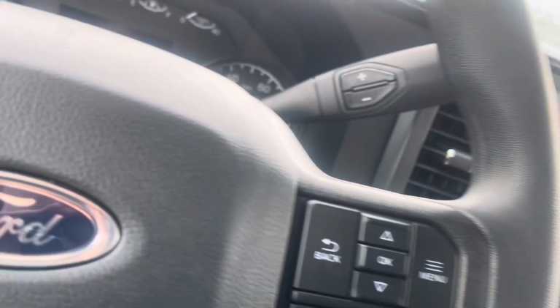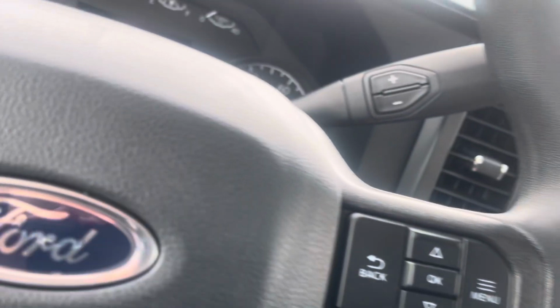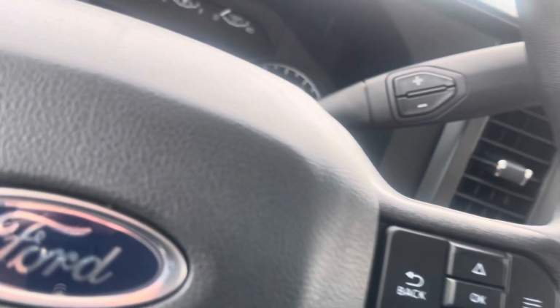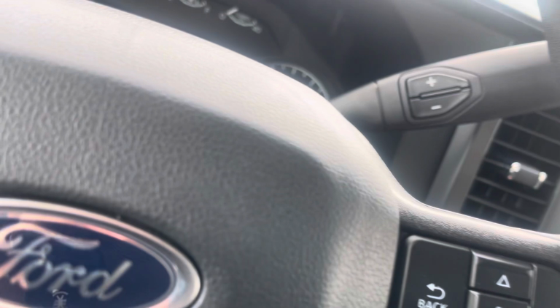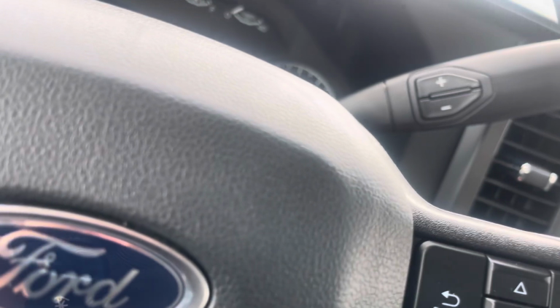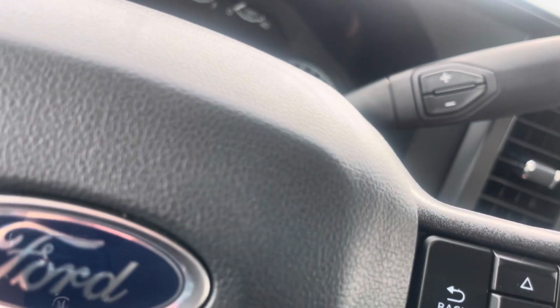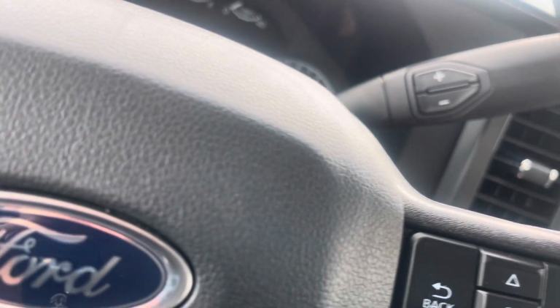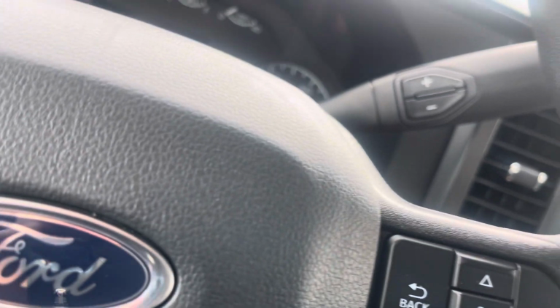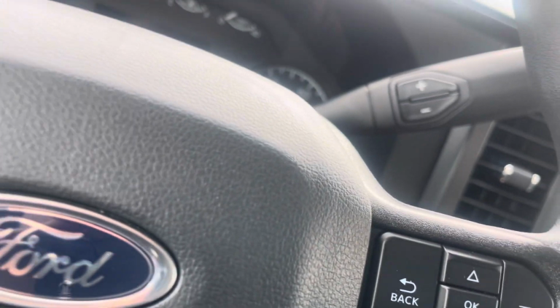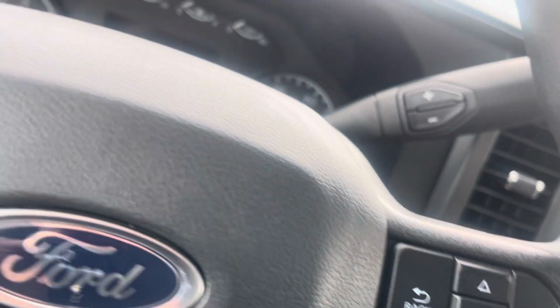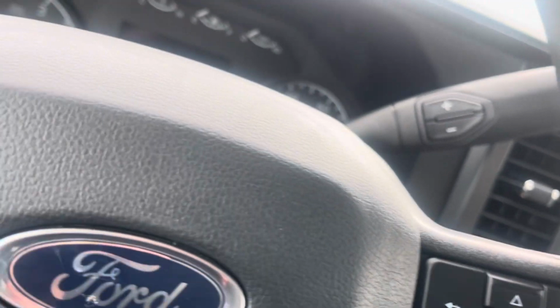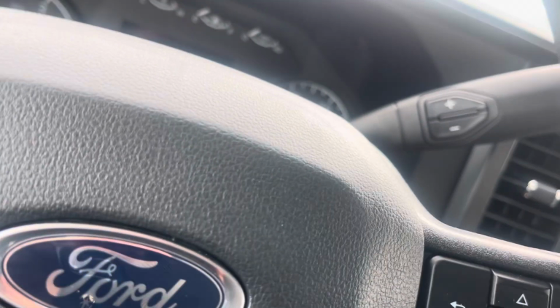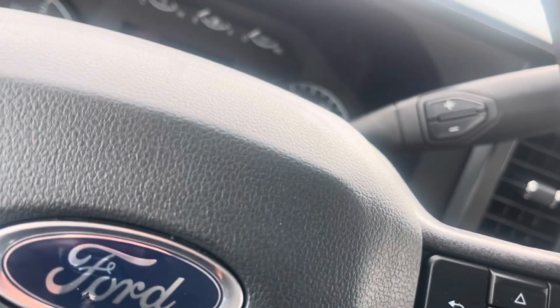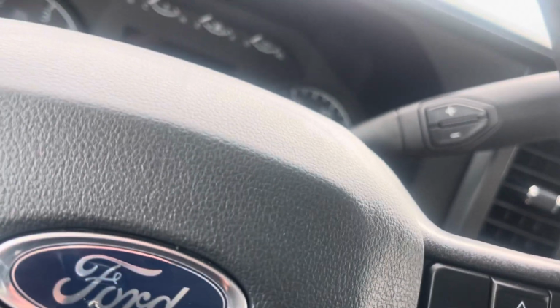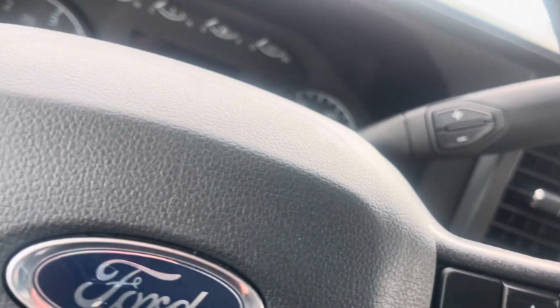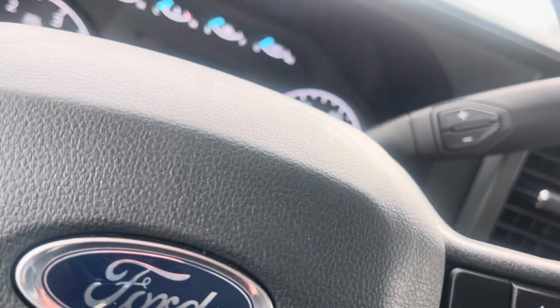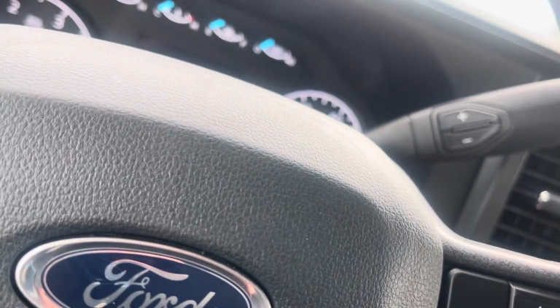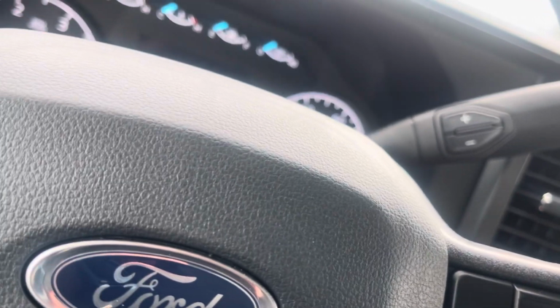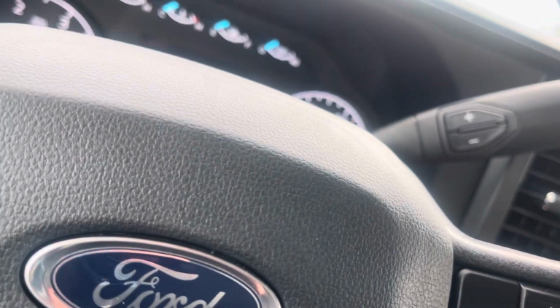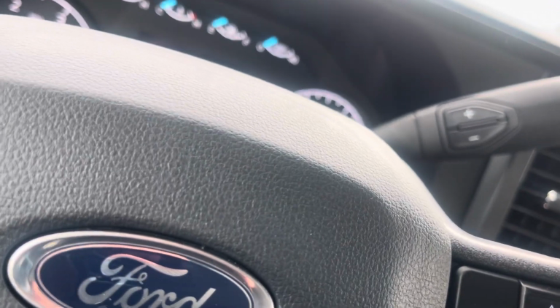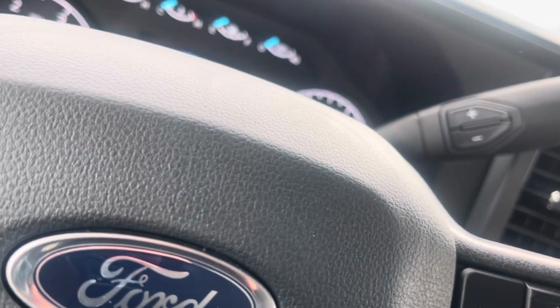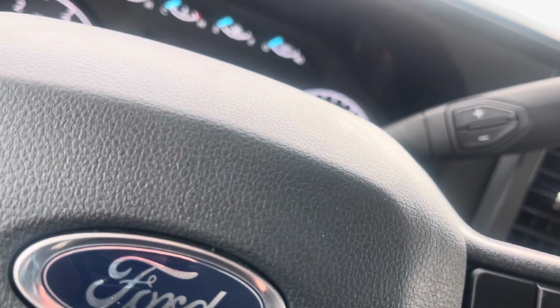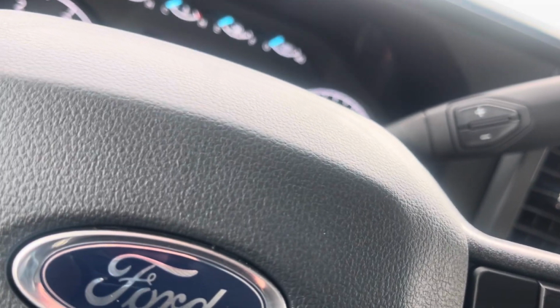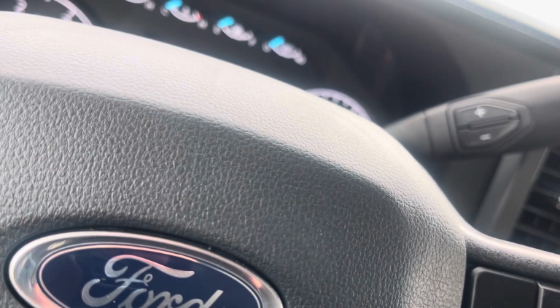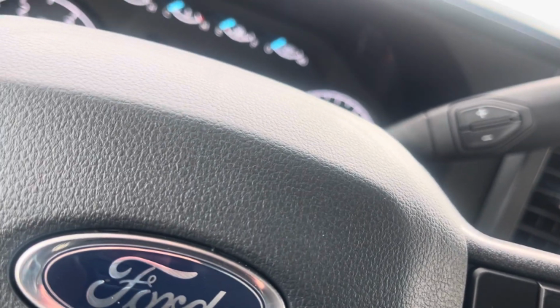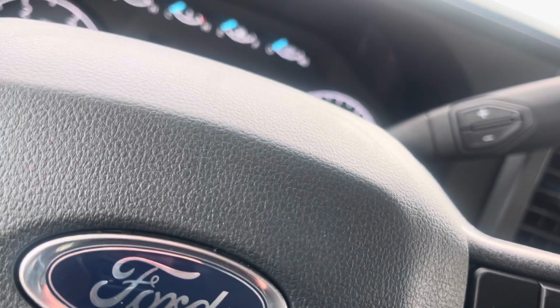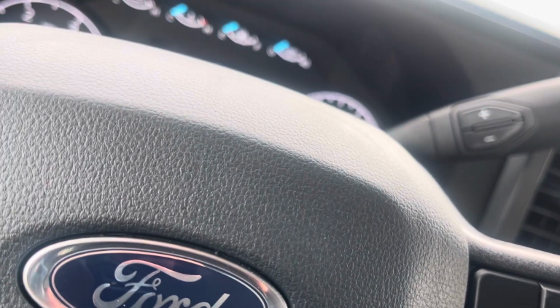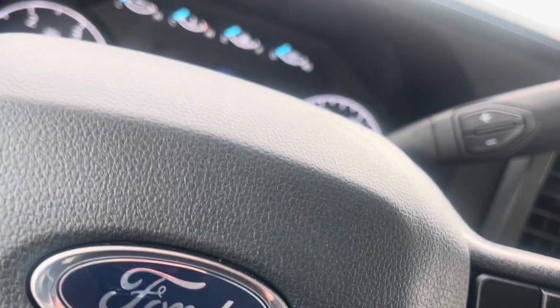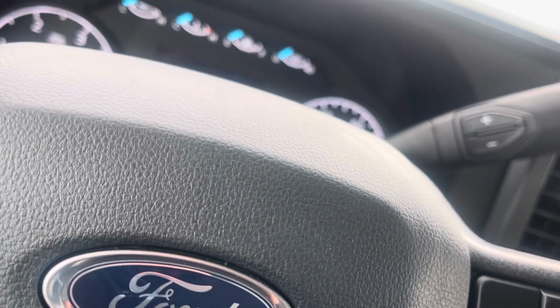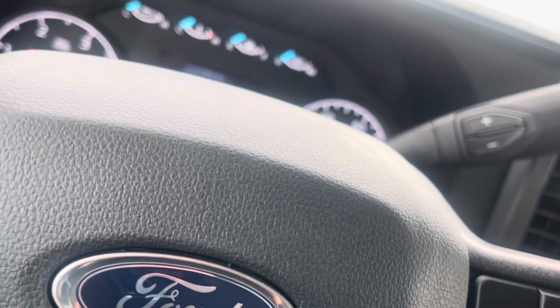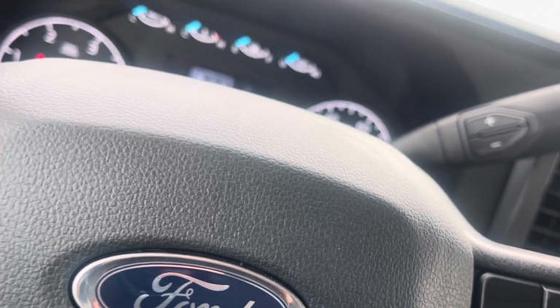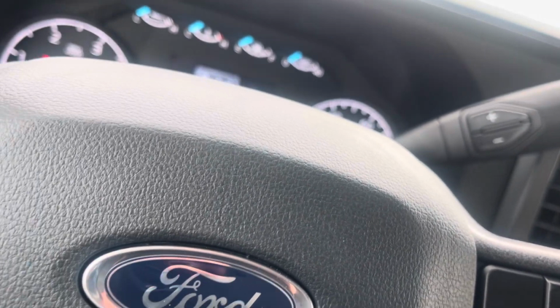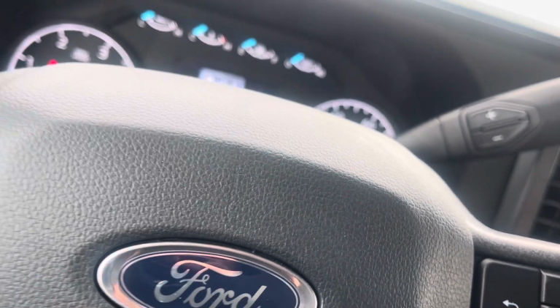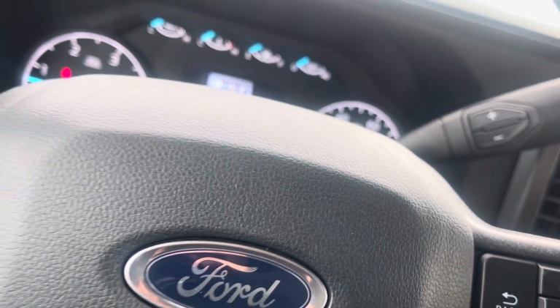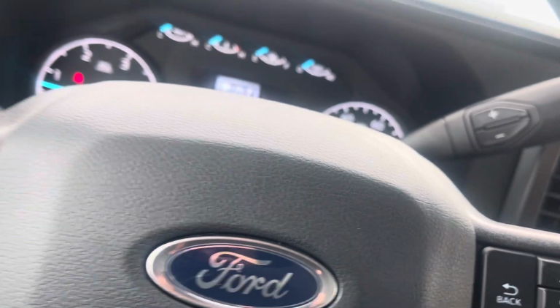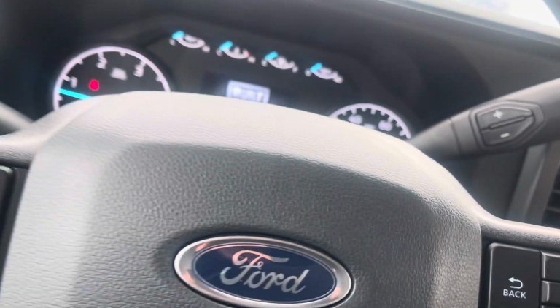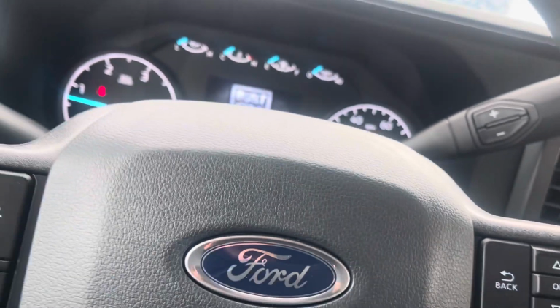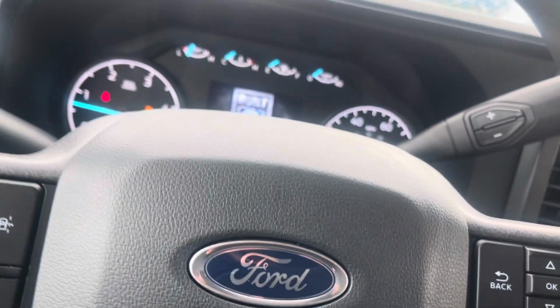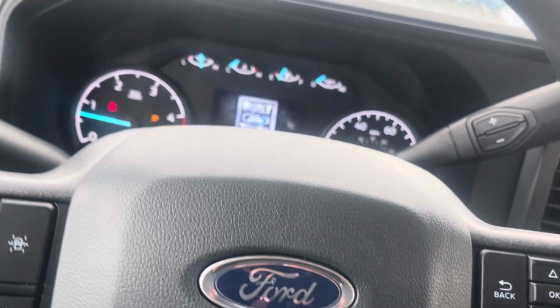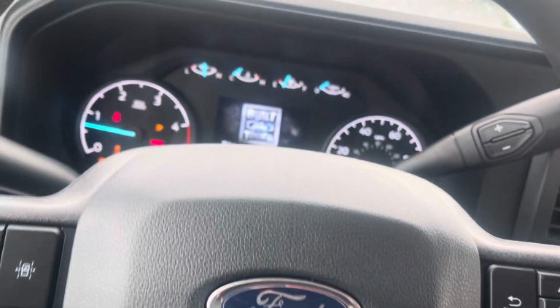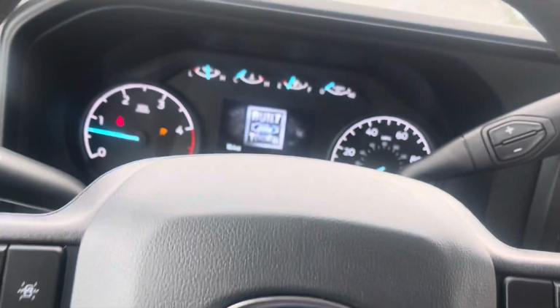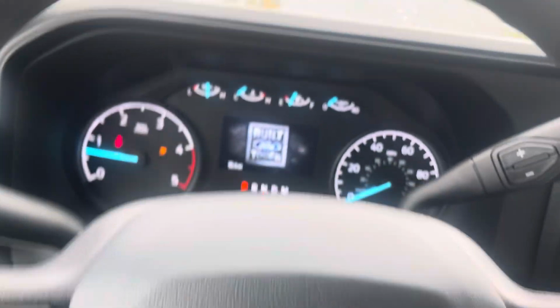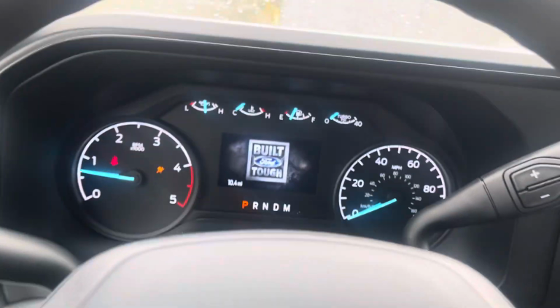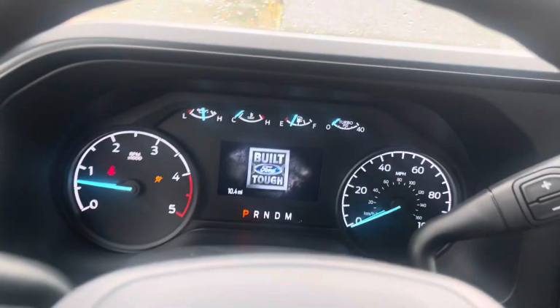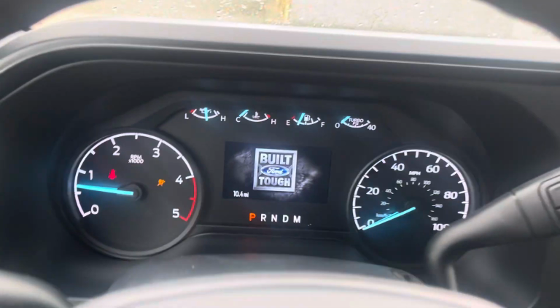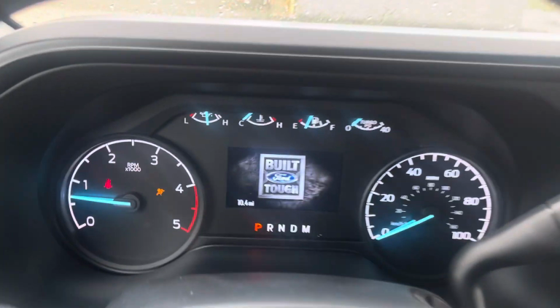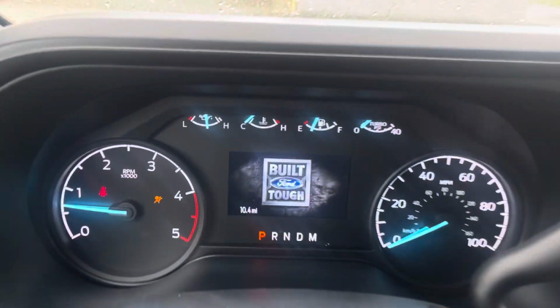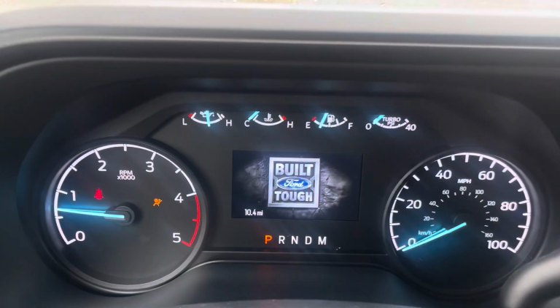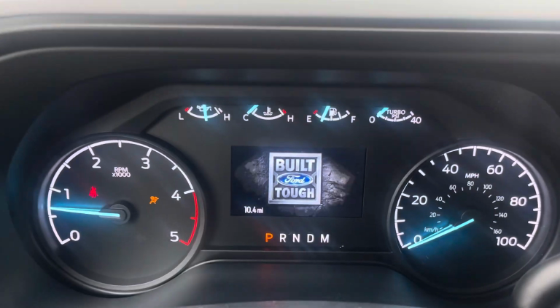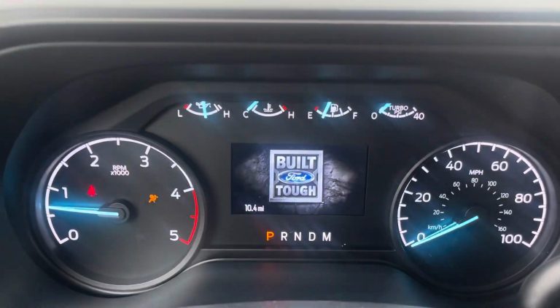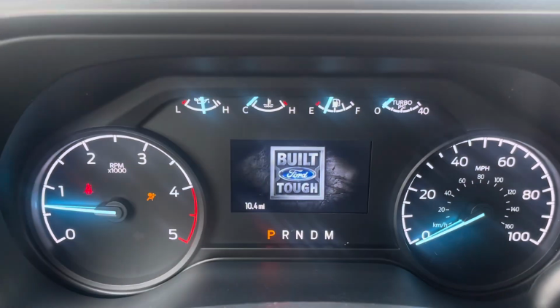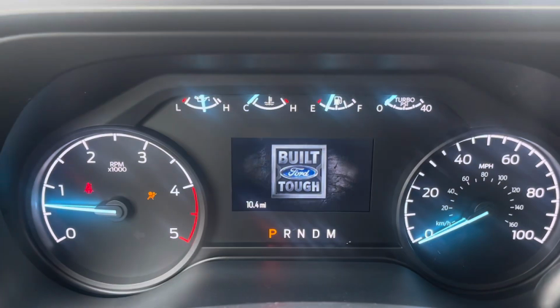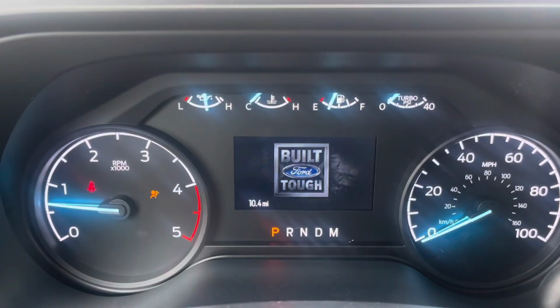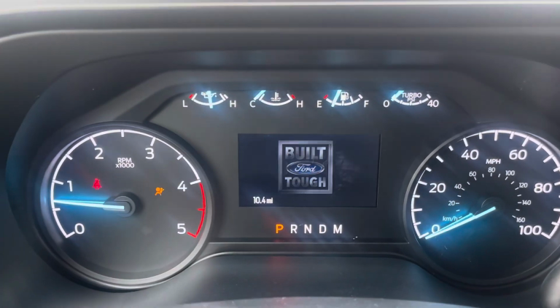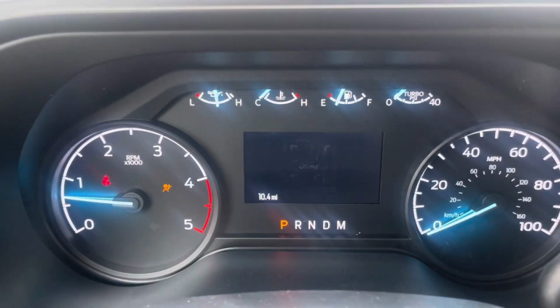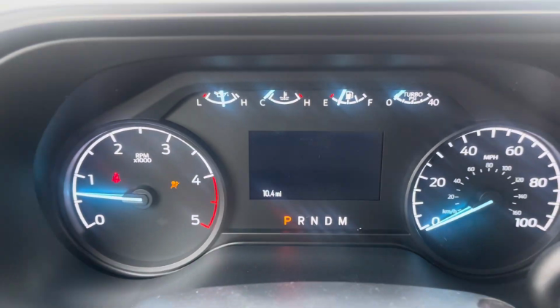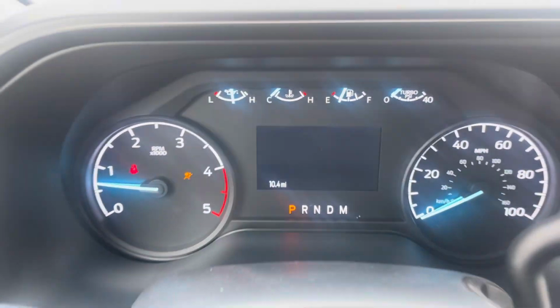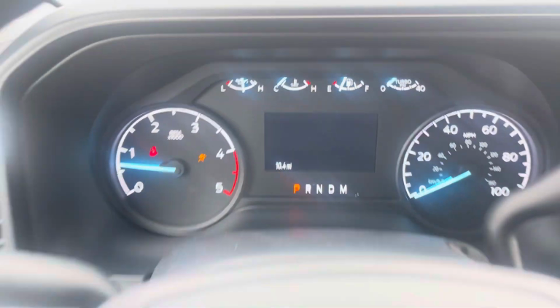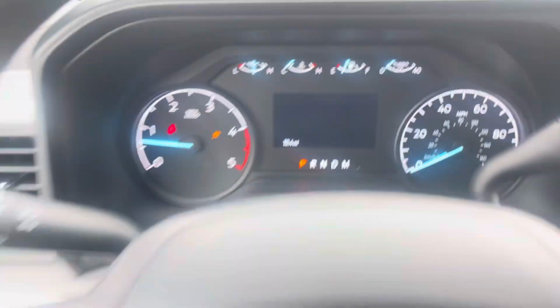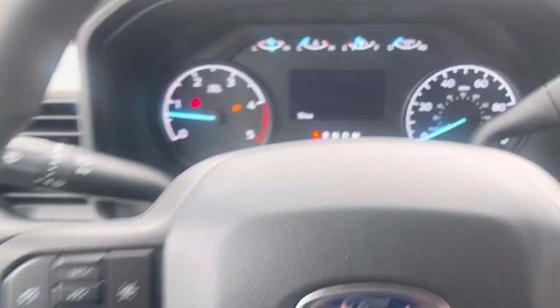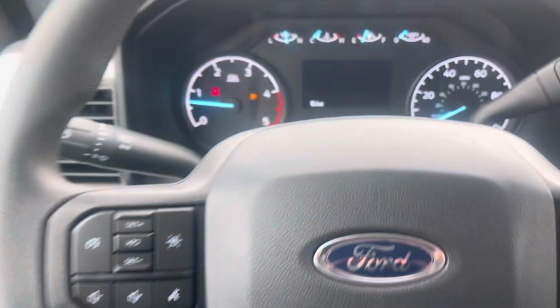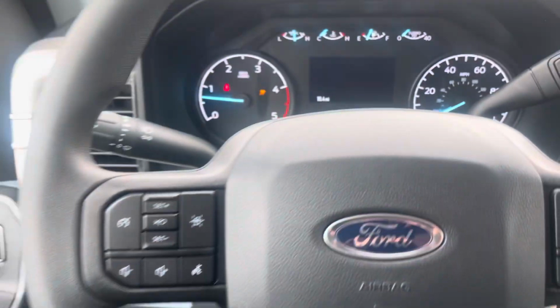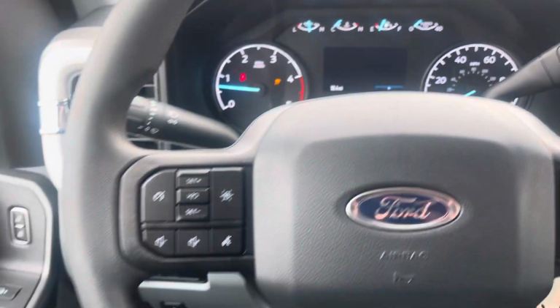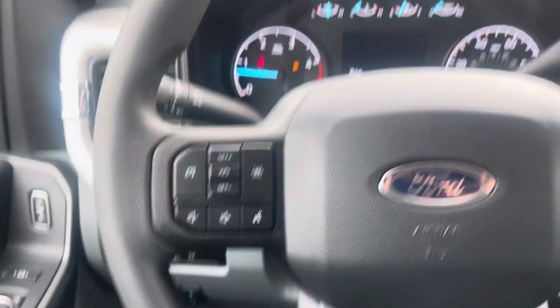Start it up — now you can hear it run. Nice easy start. 10.4 miles on there.